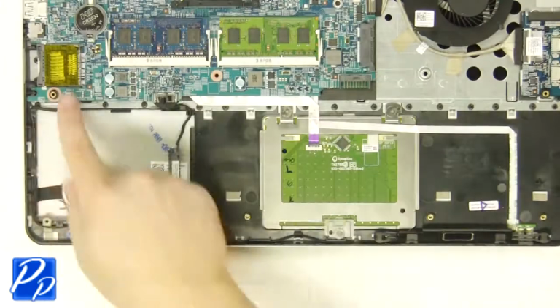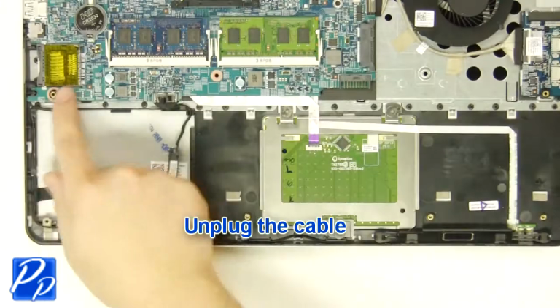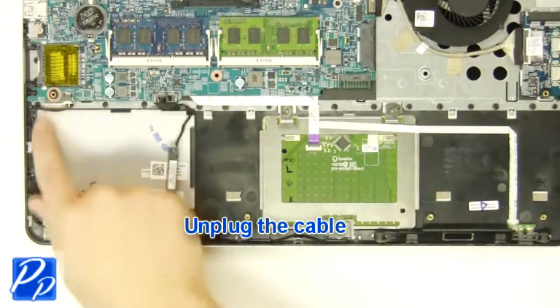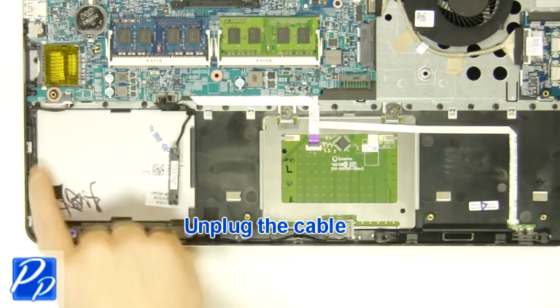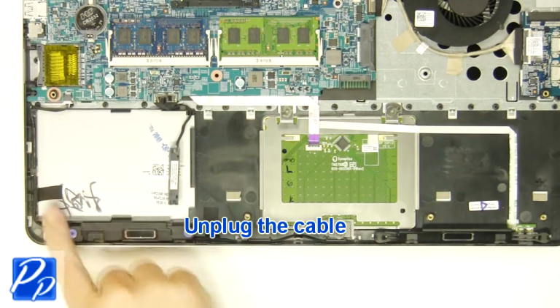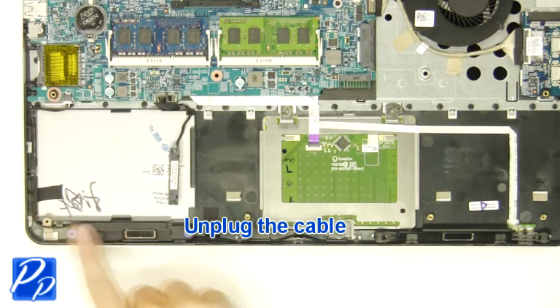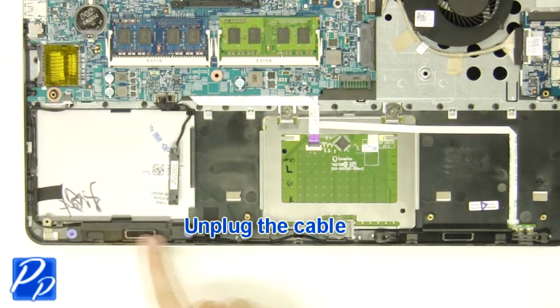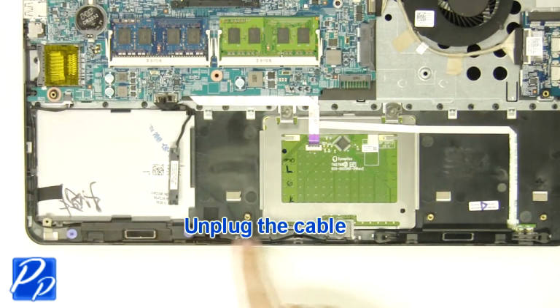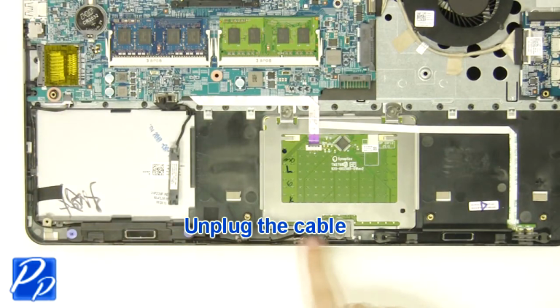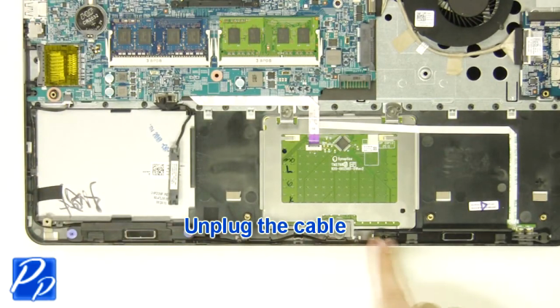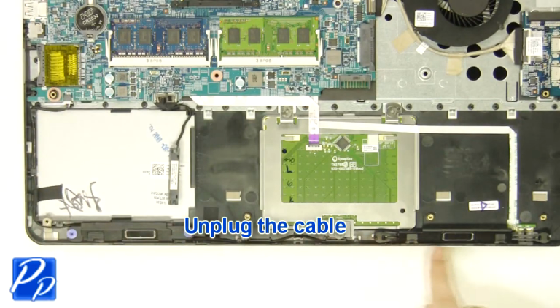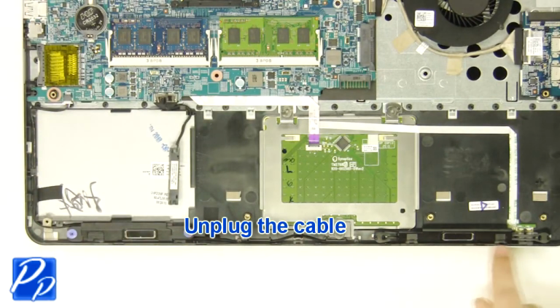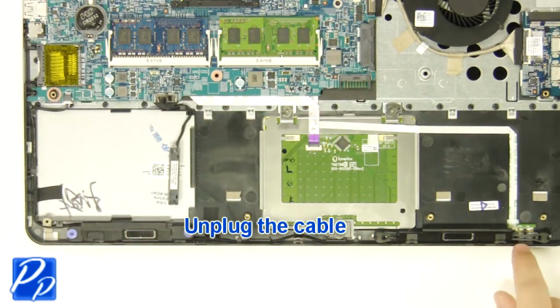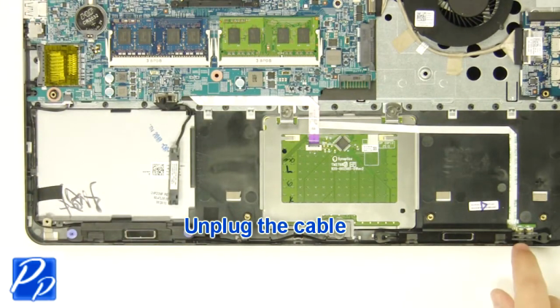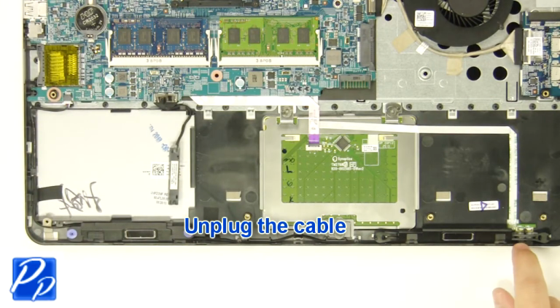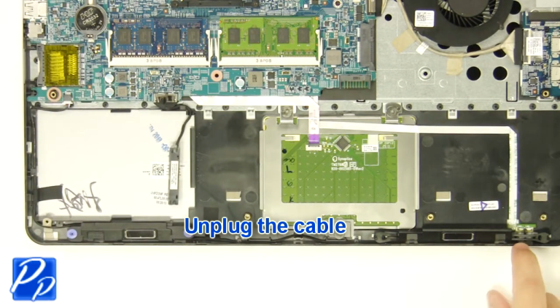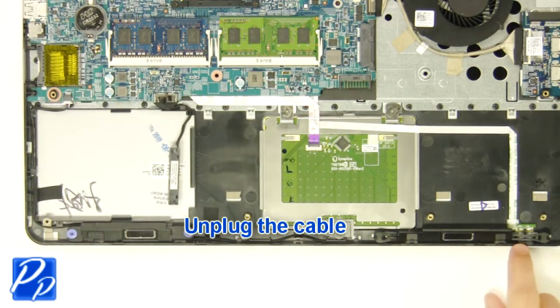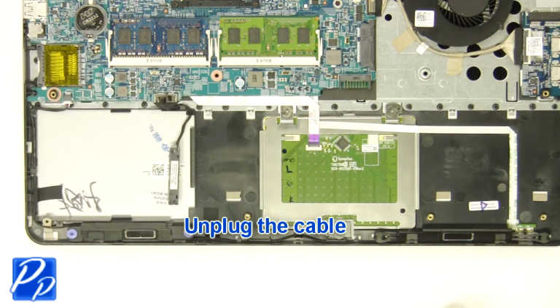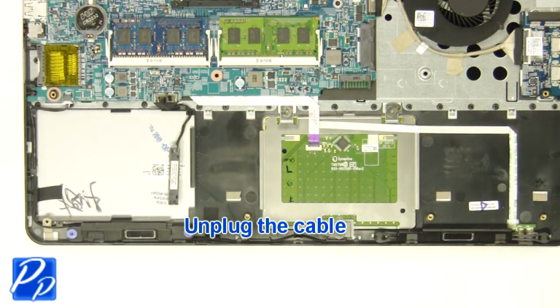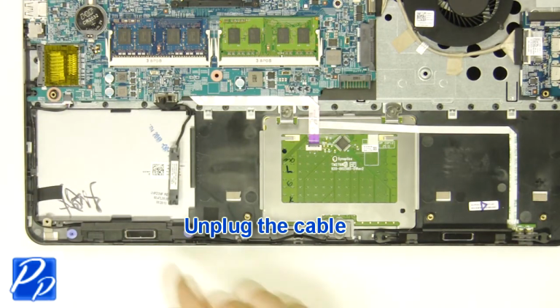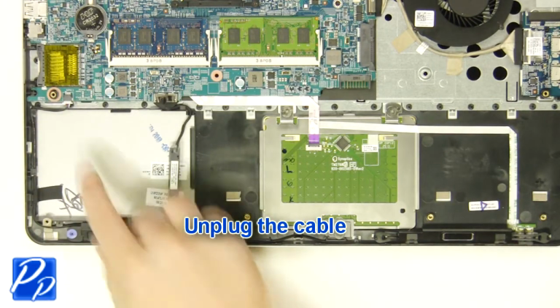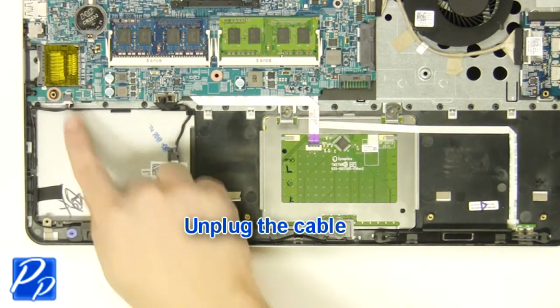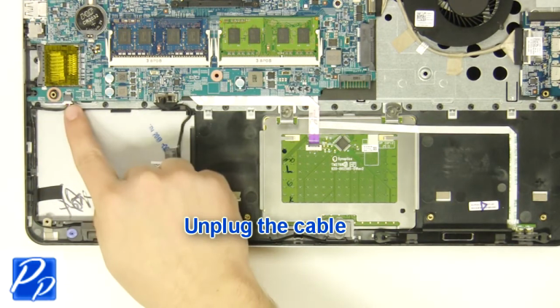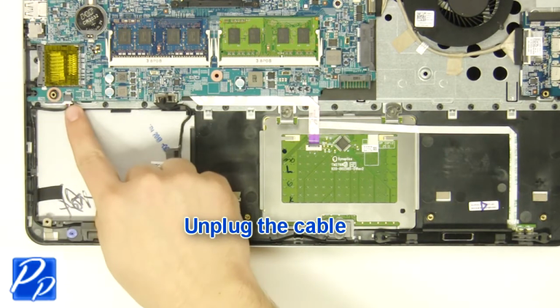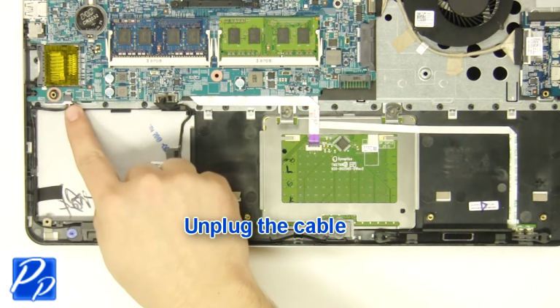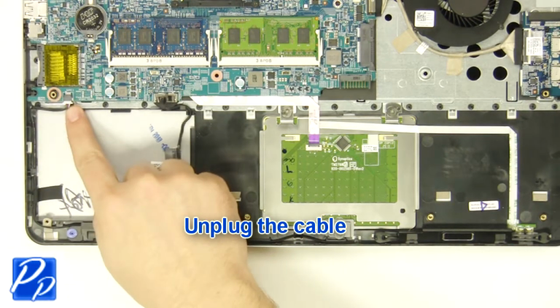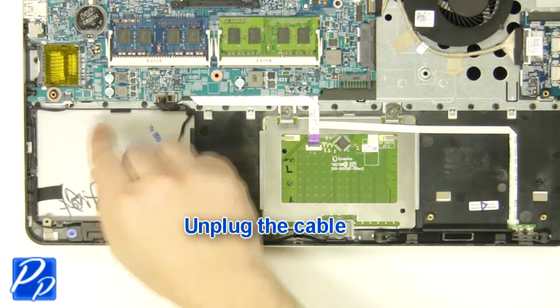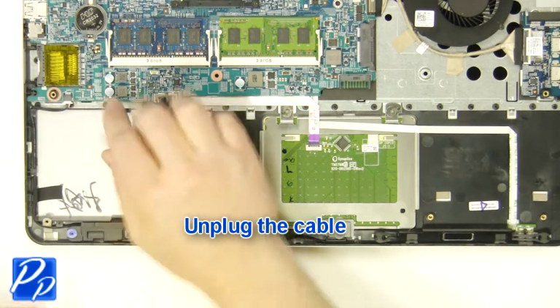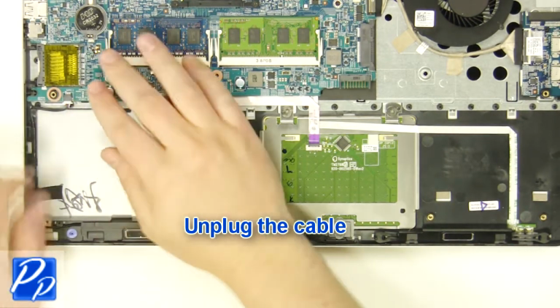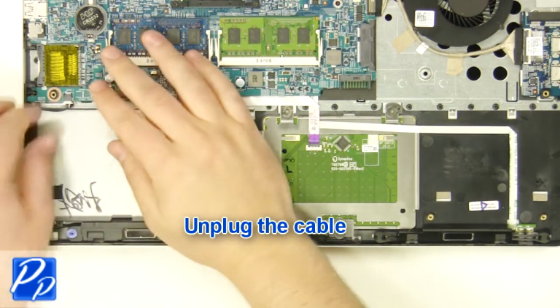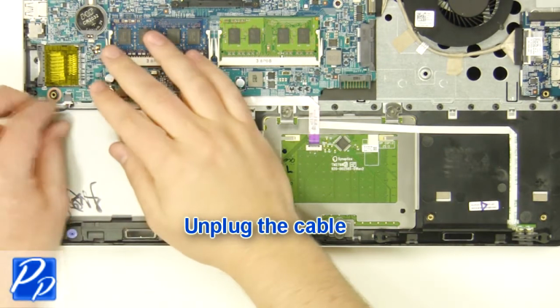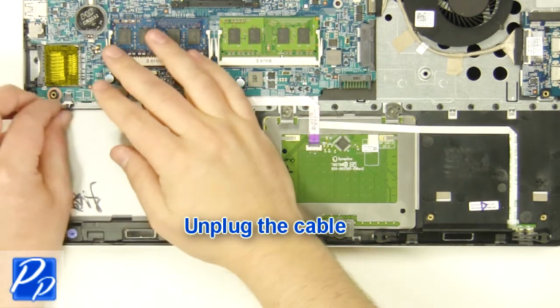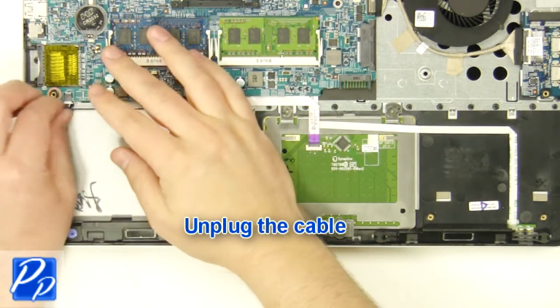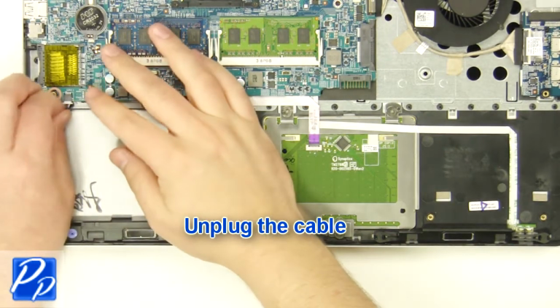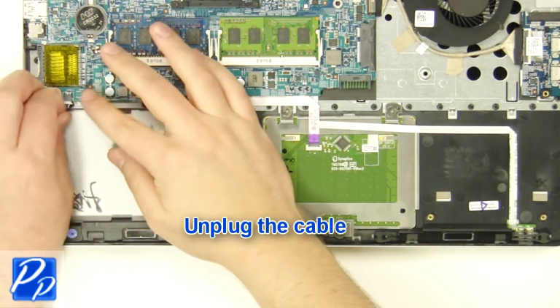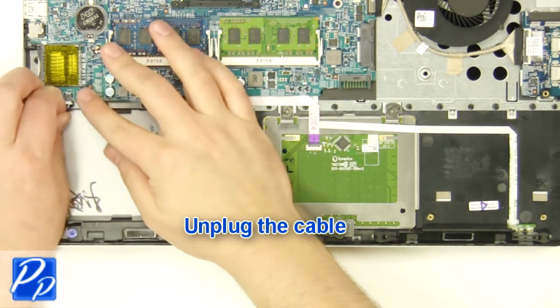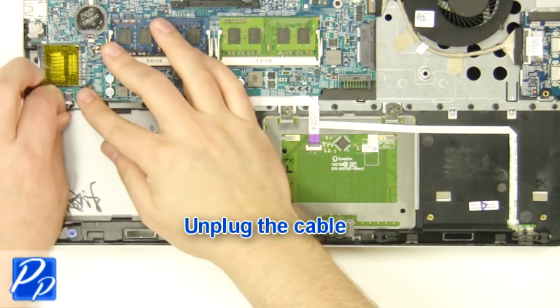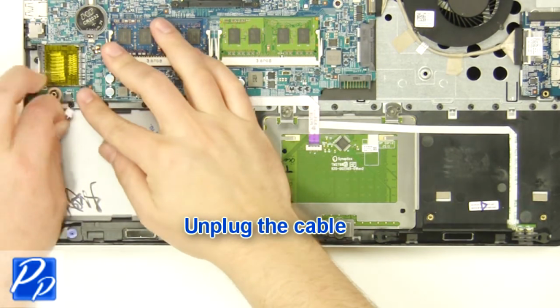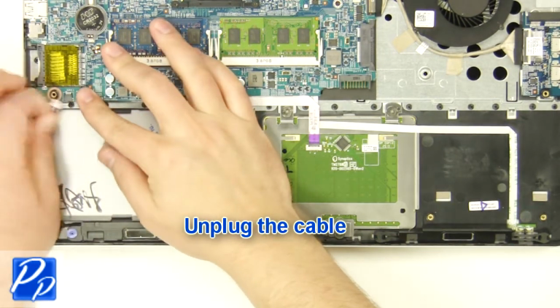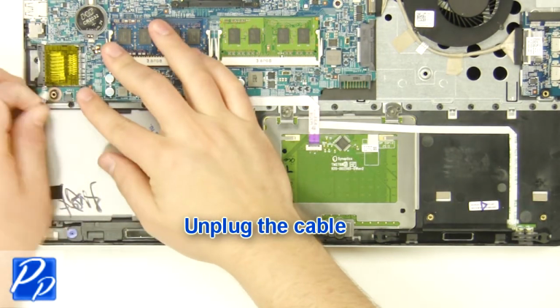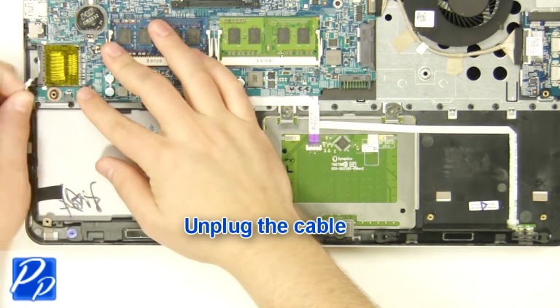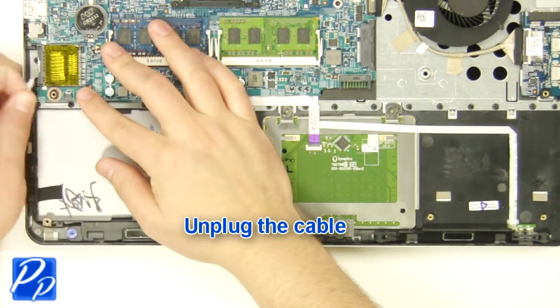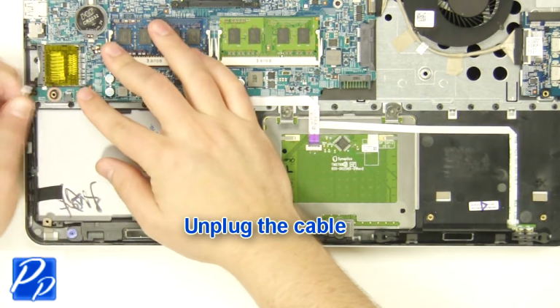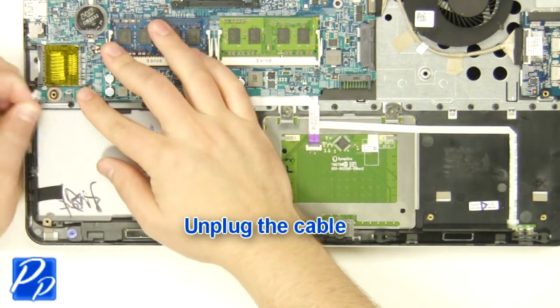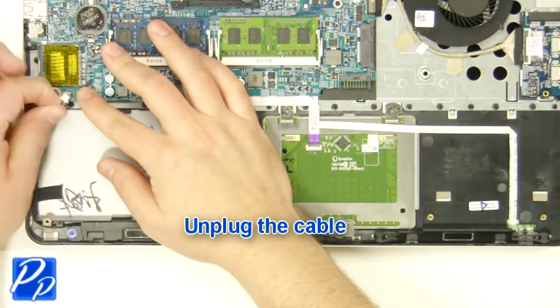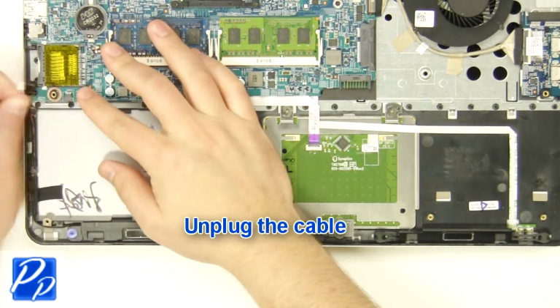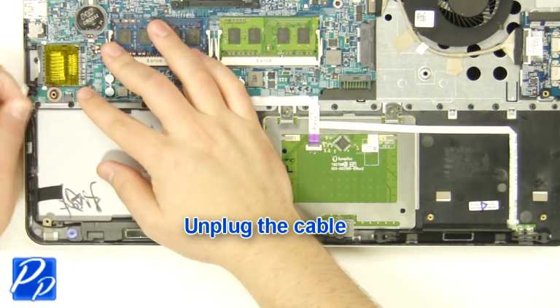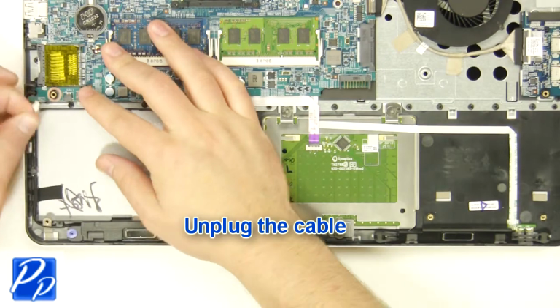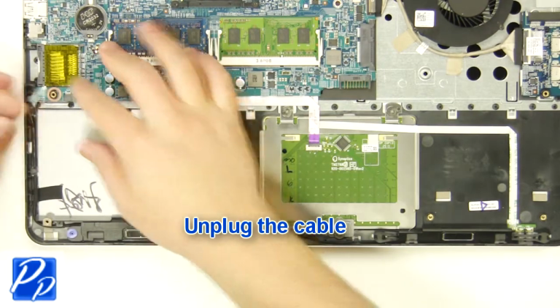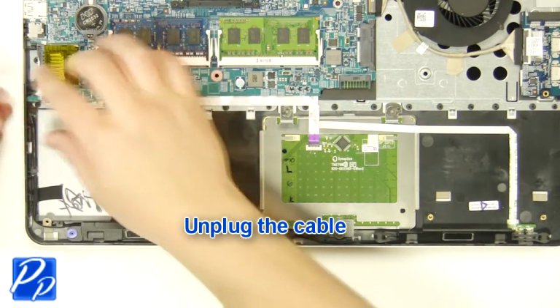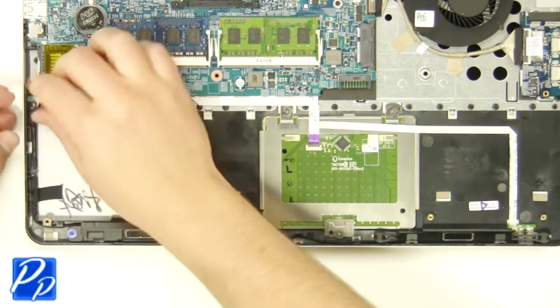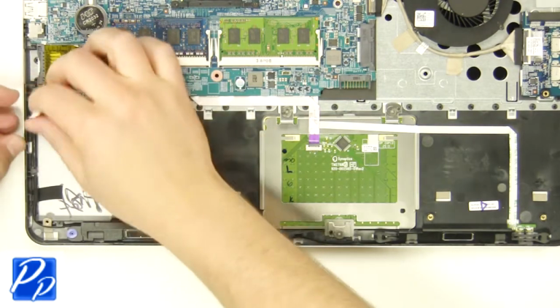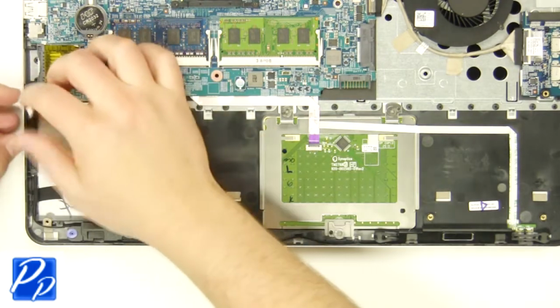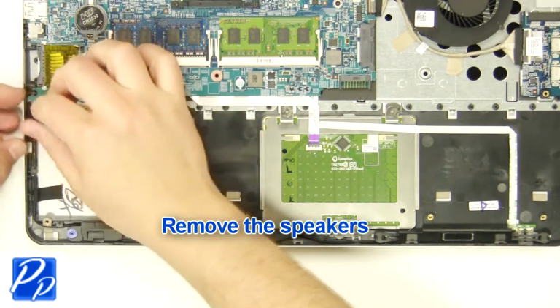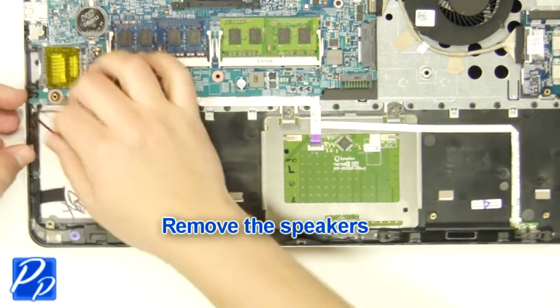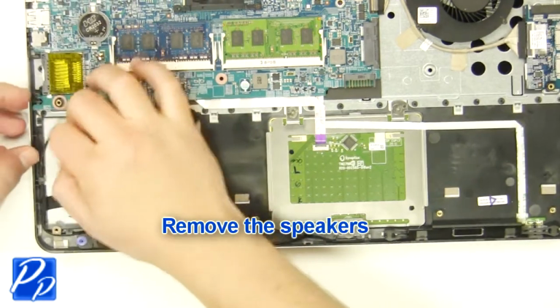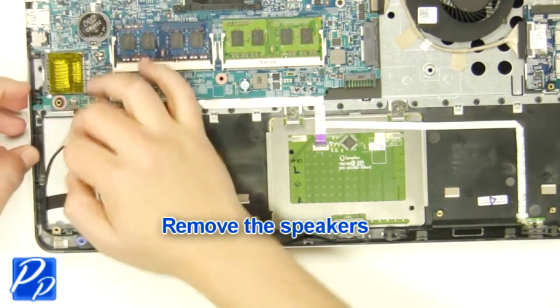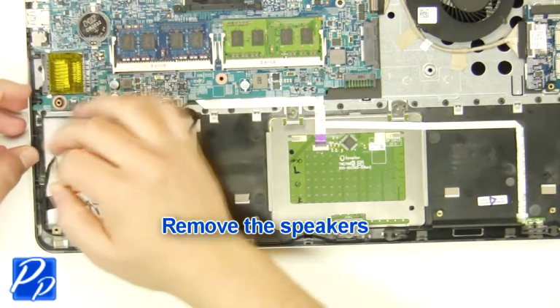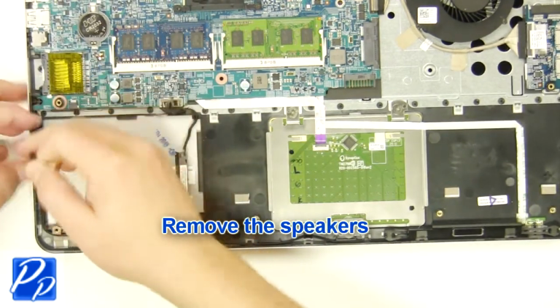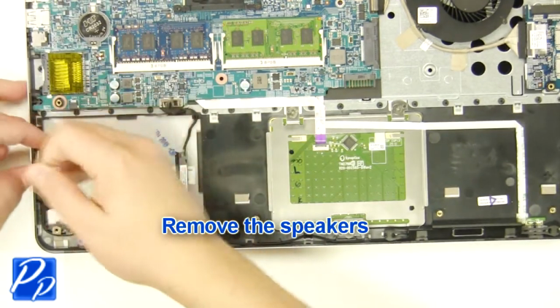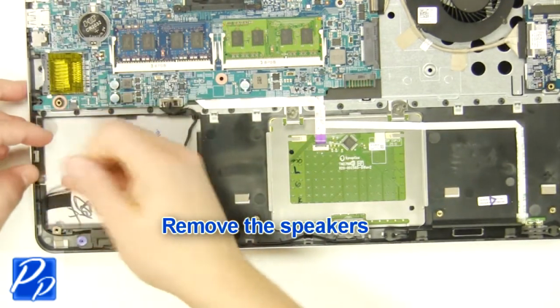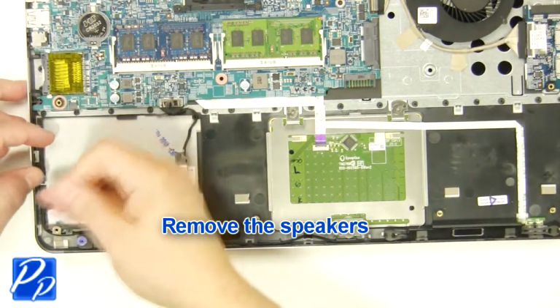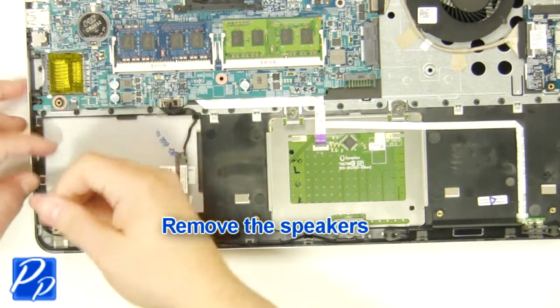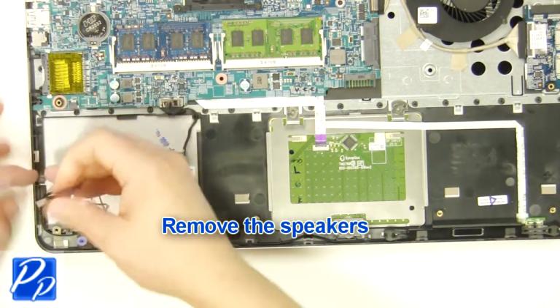Unplug the cable. Unplug the cable. Remove the speakers.